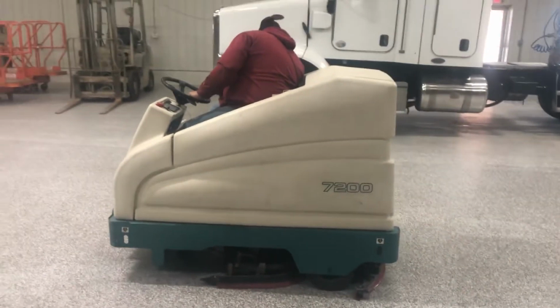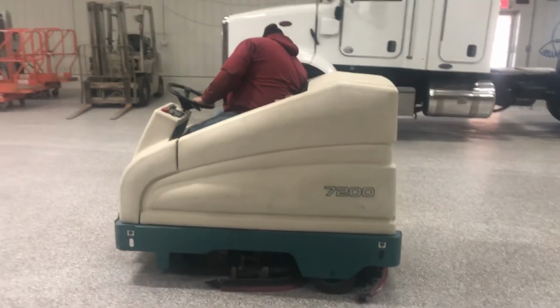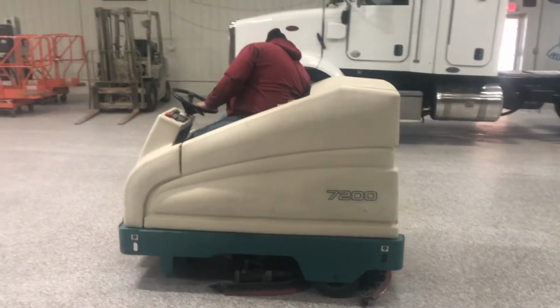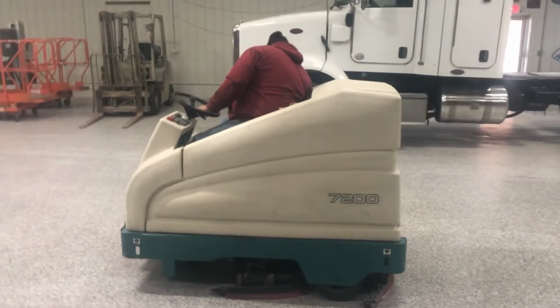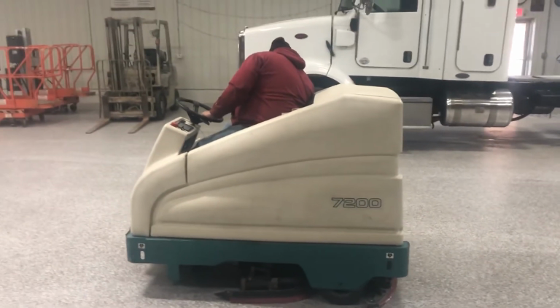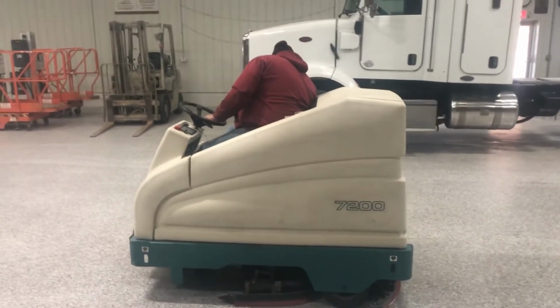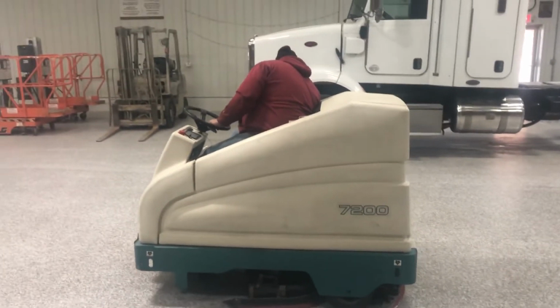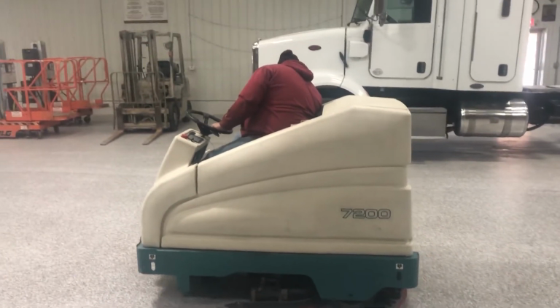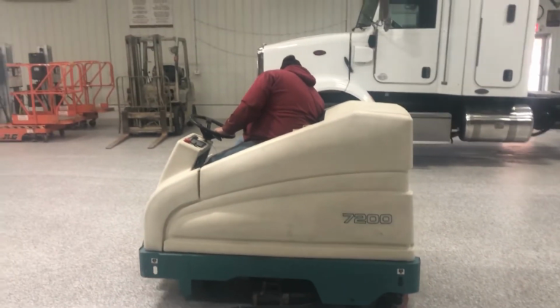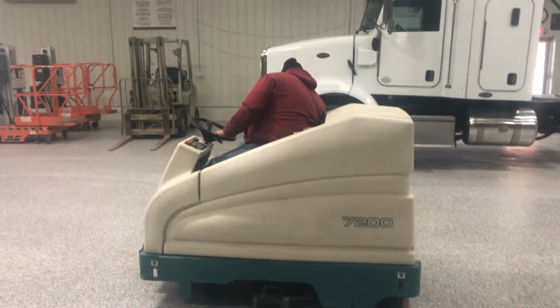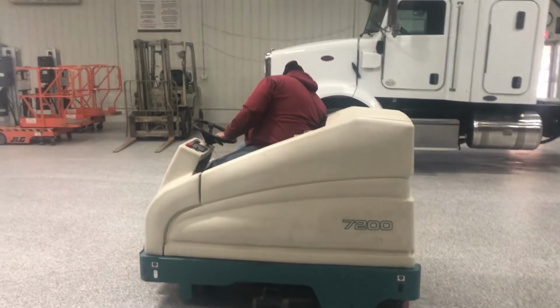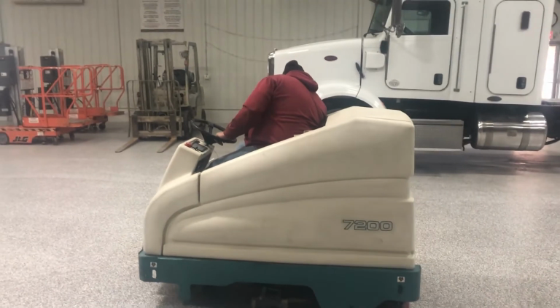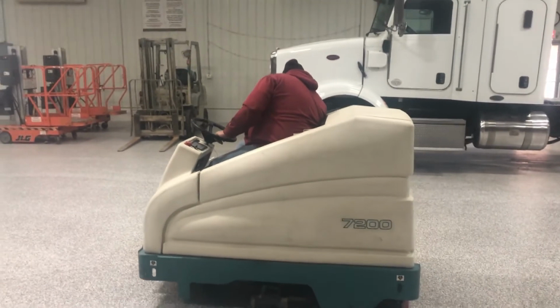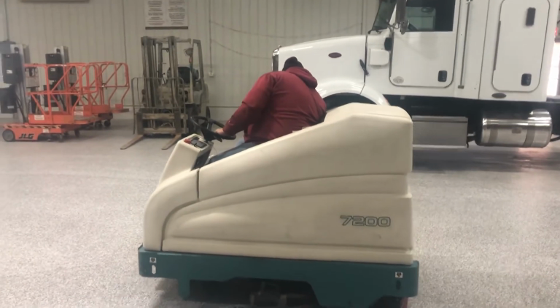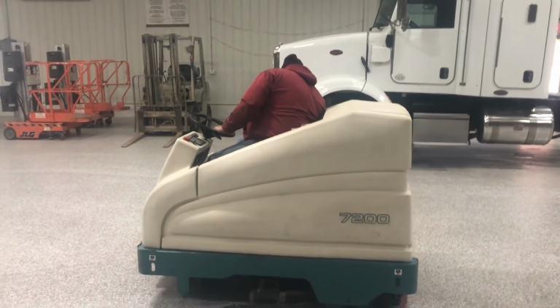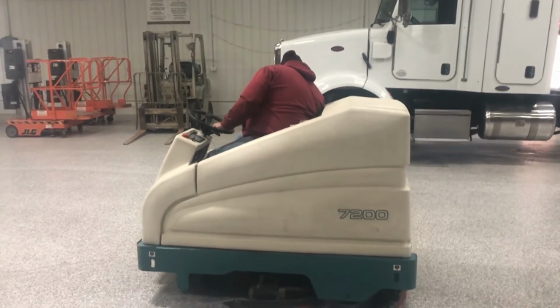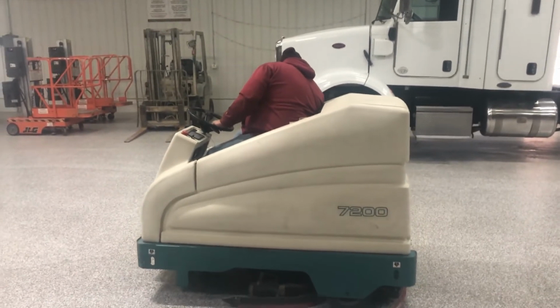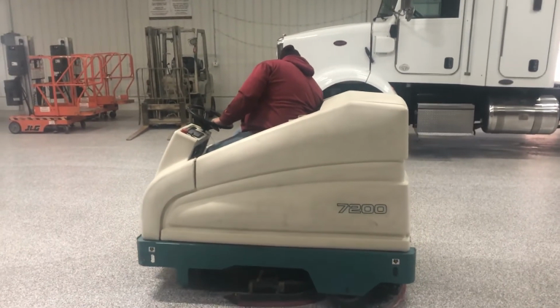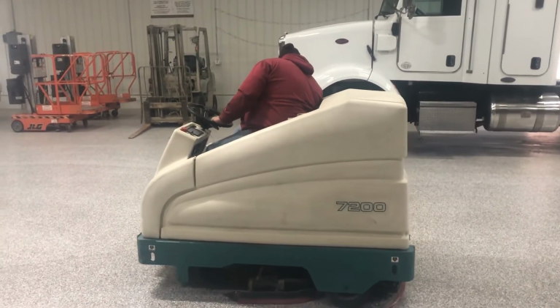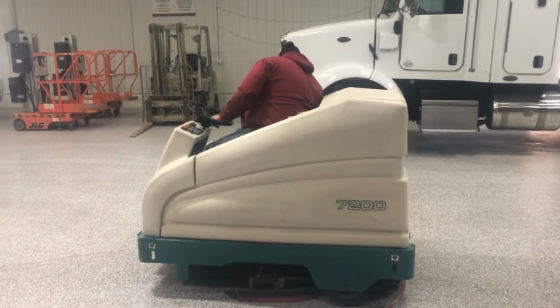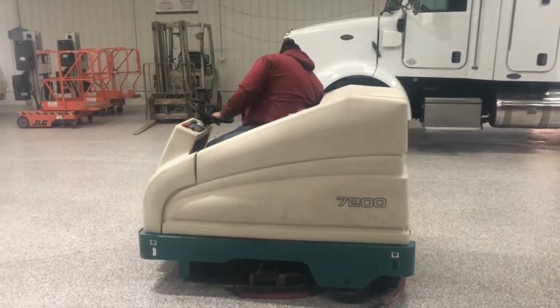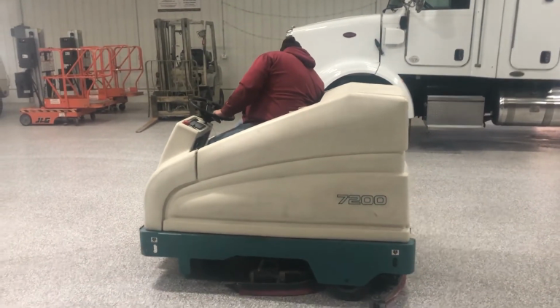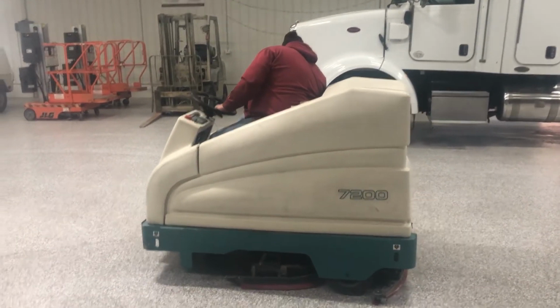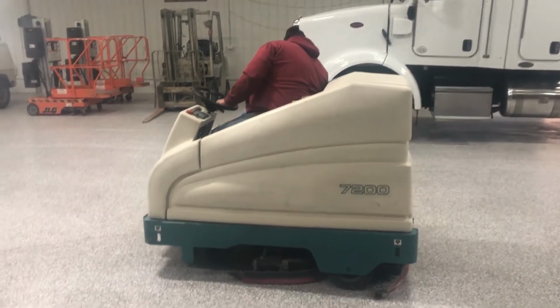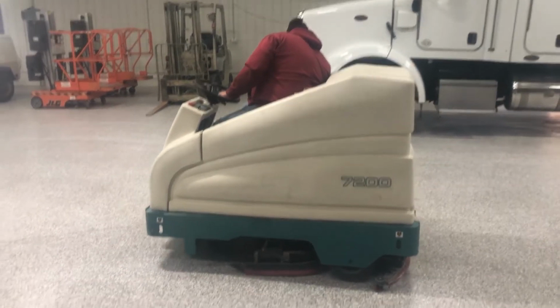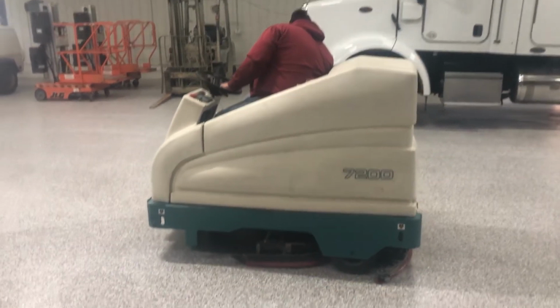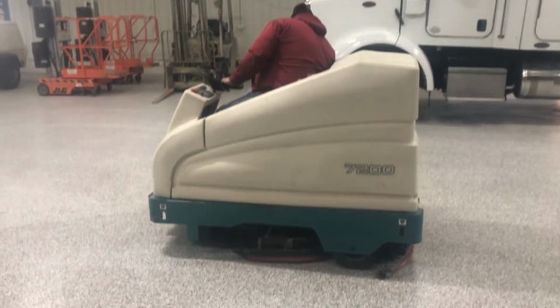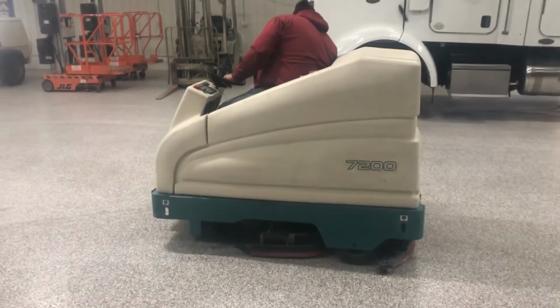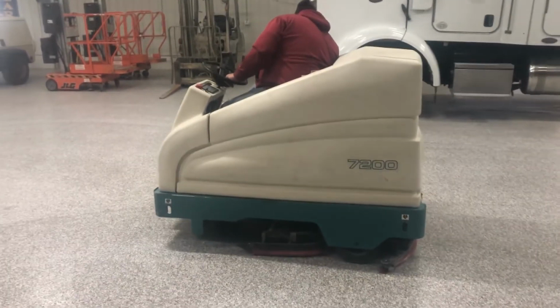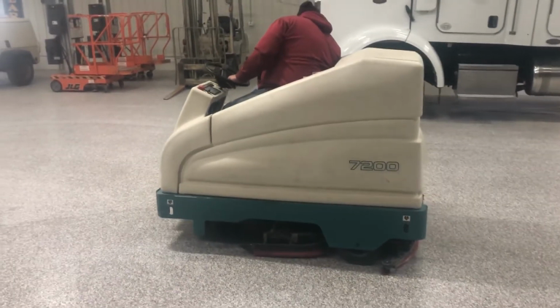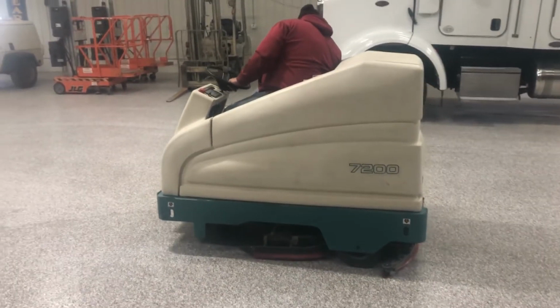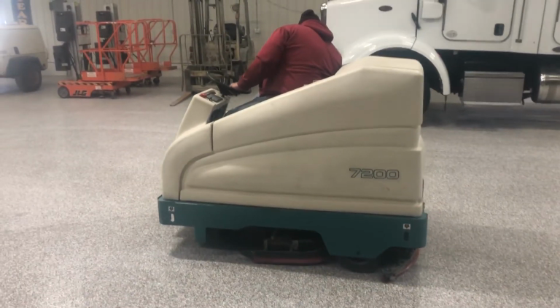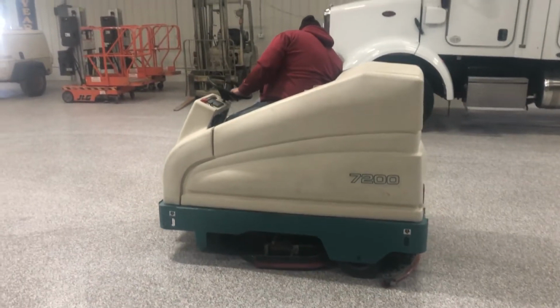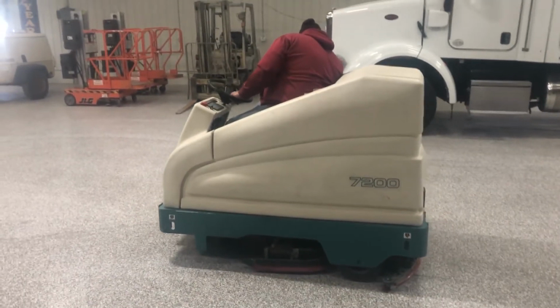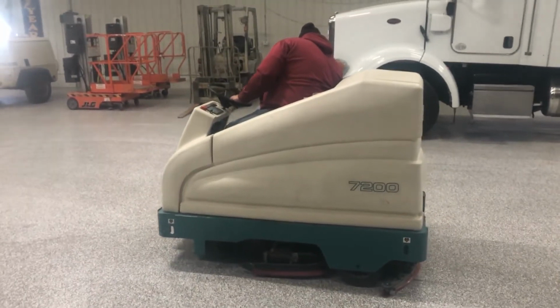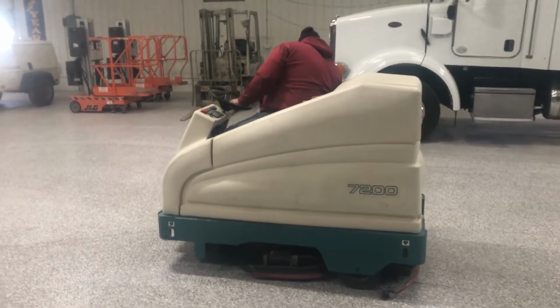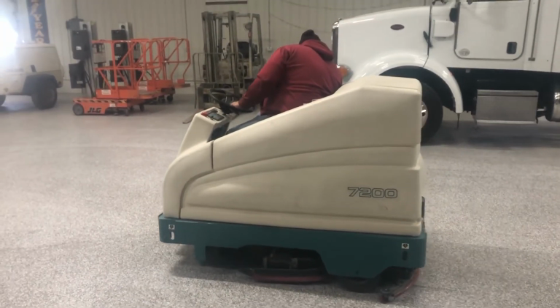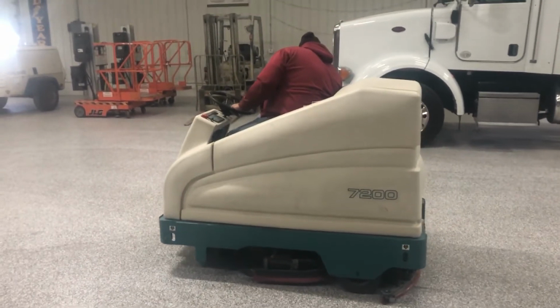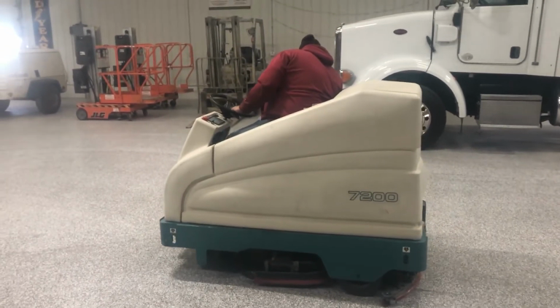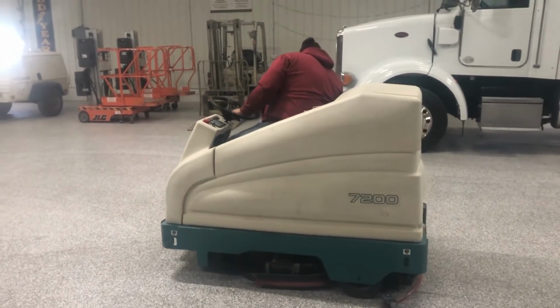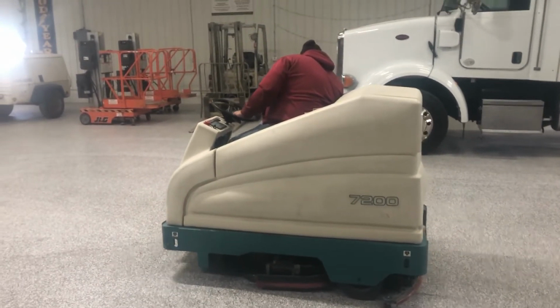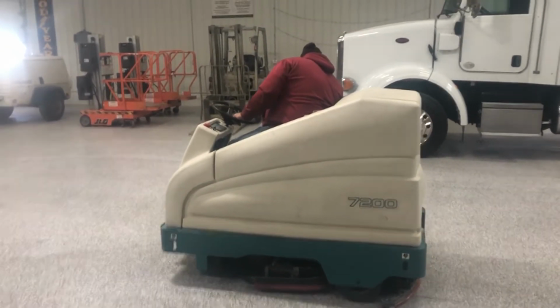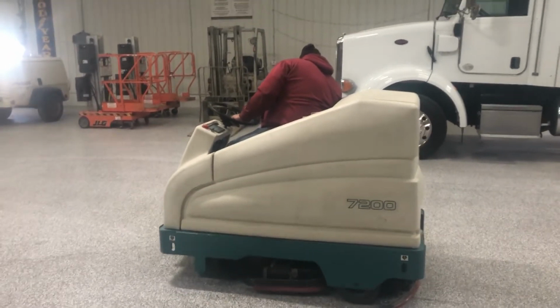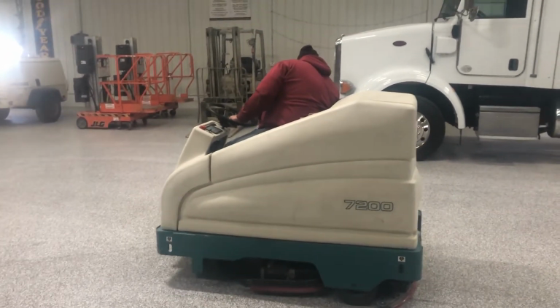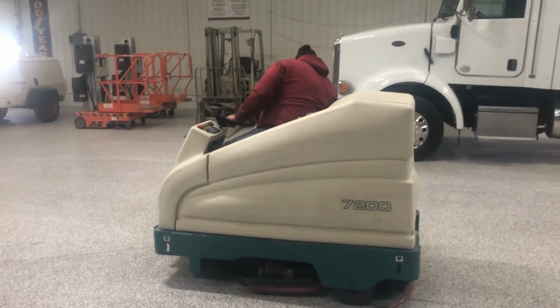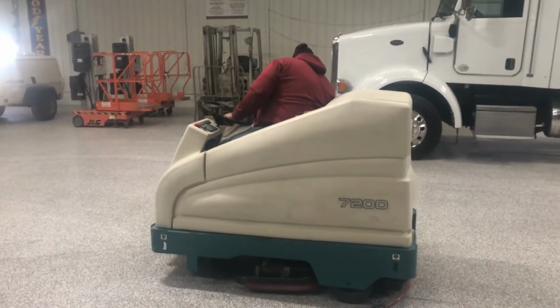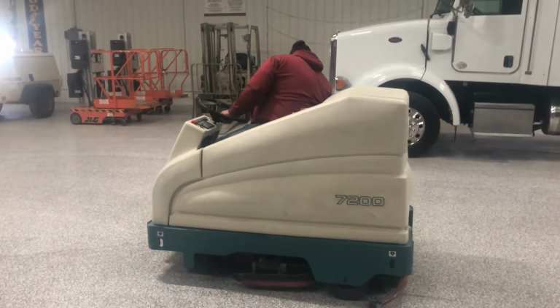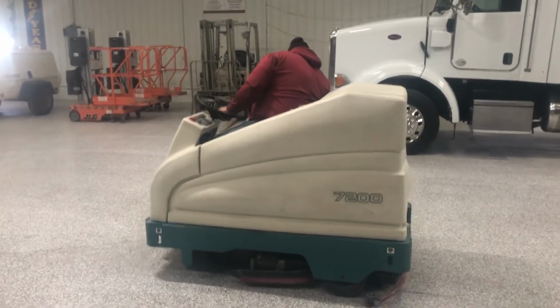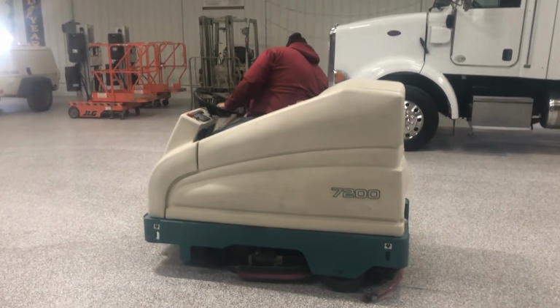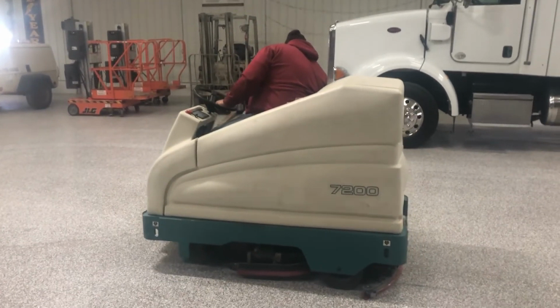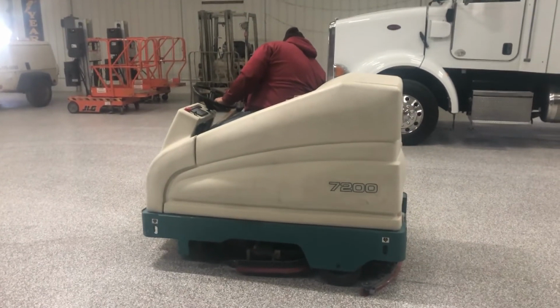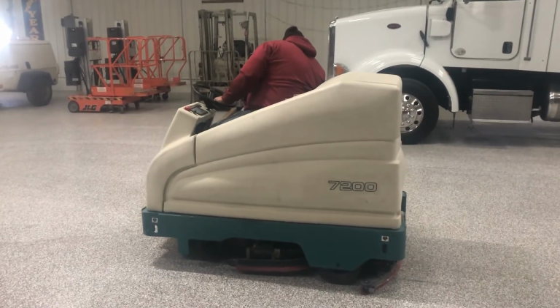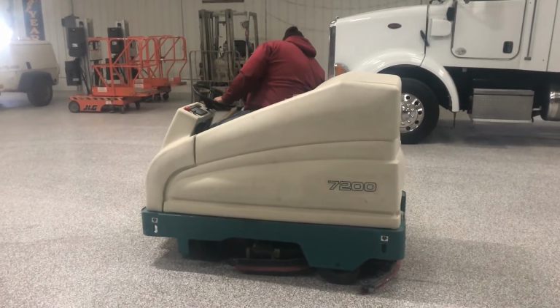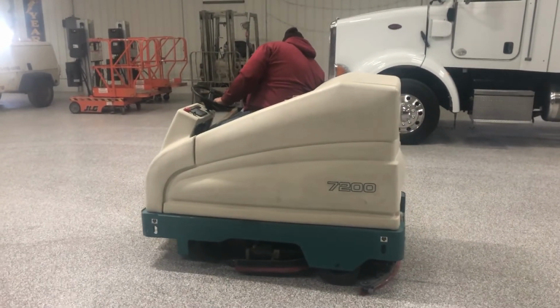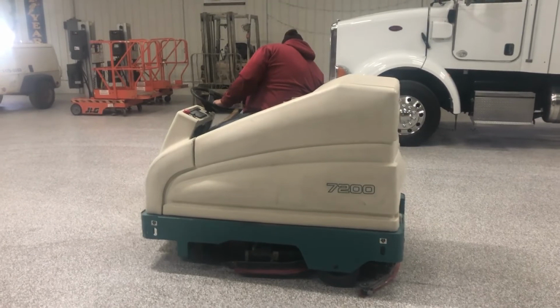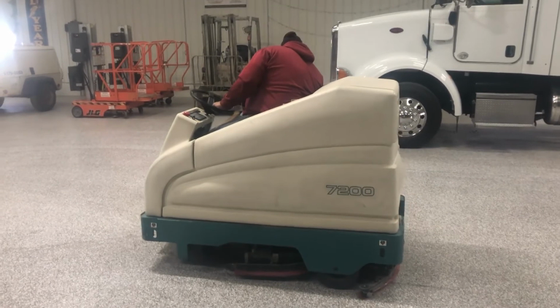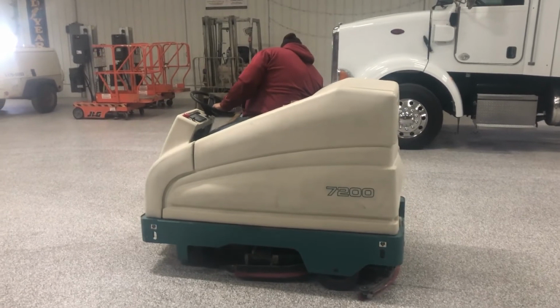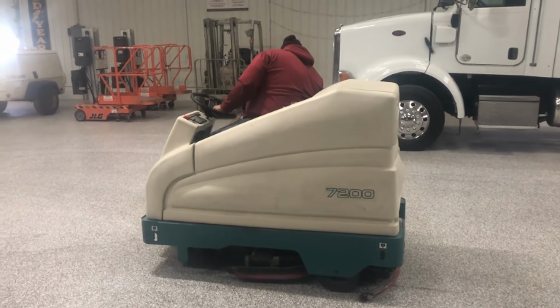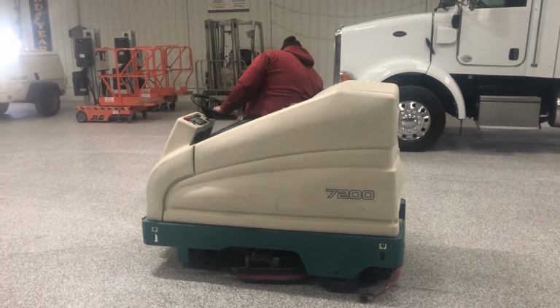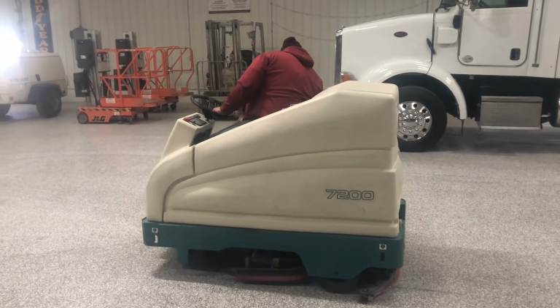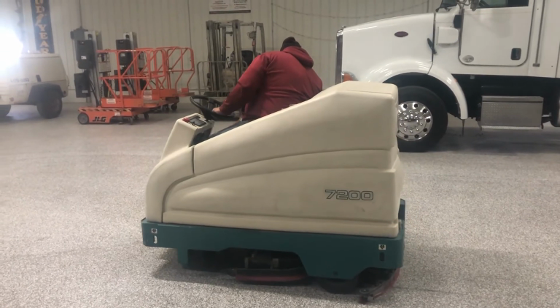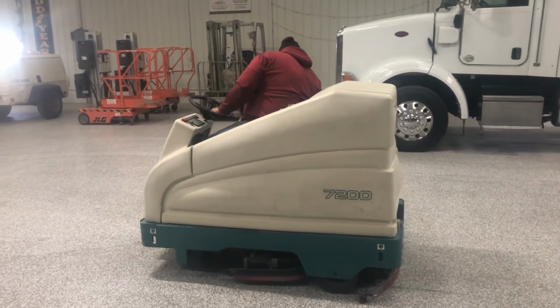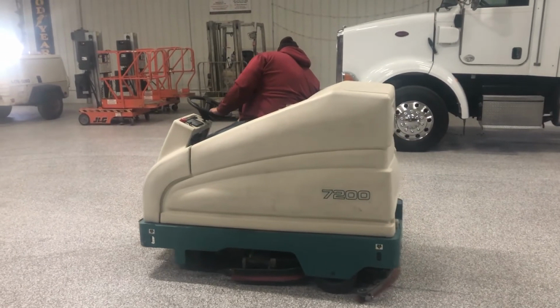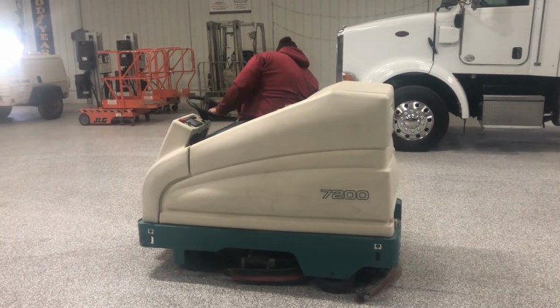So there's a little demo, guys, on the Tenant 7200 that's coming up. Good luck with auction time and old 20 auctions.